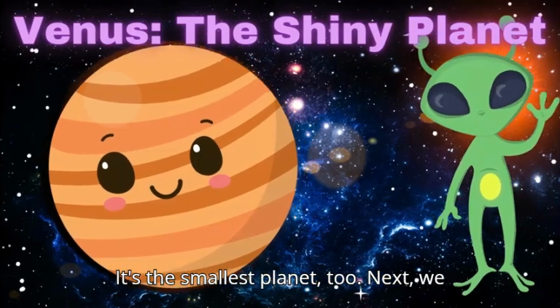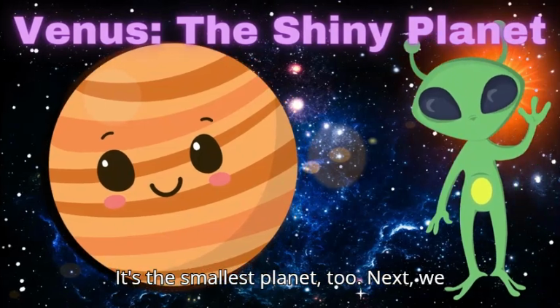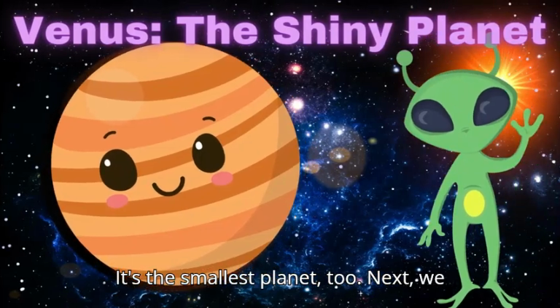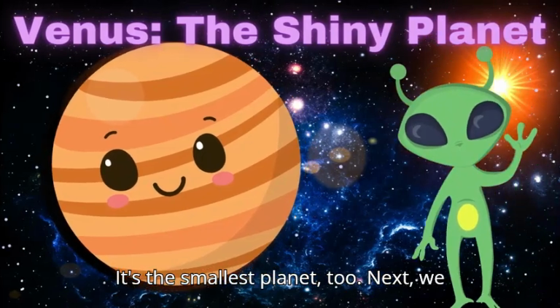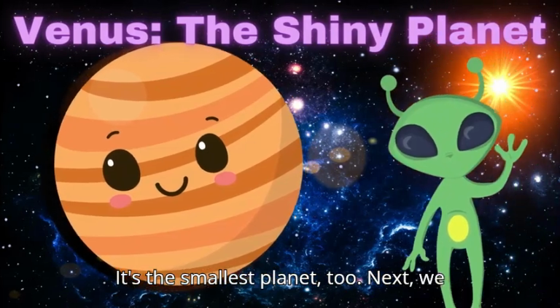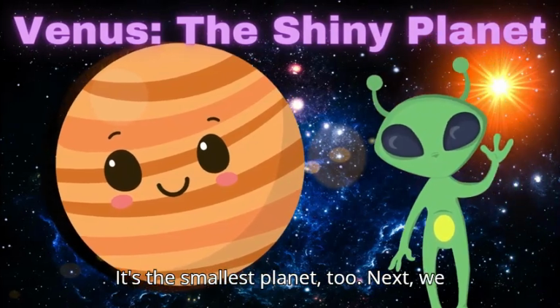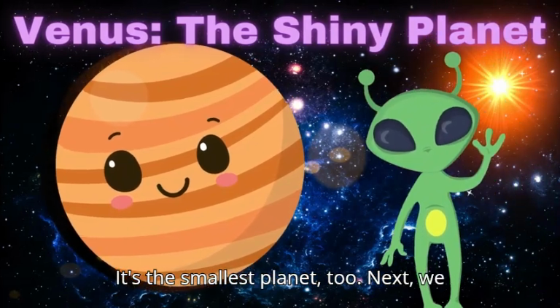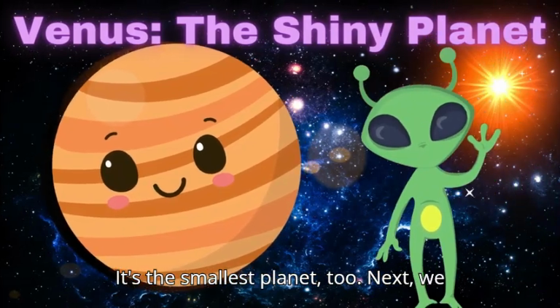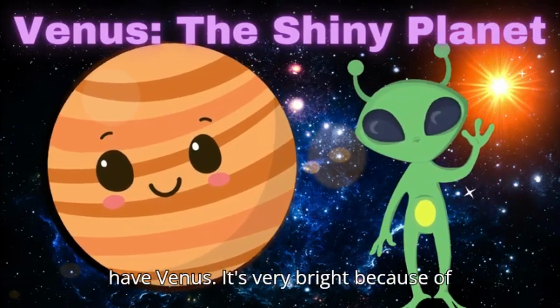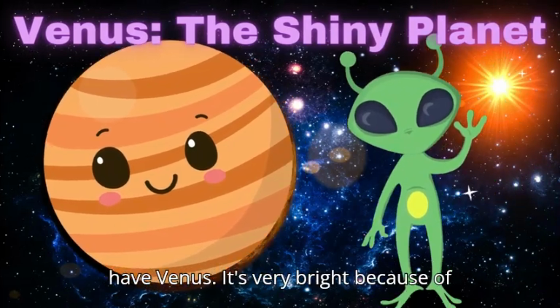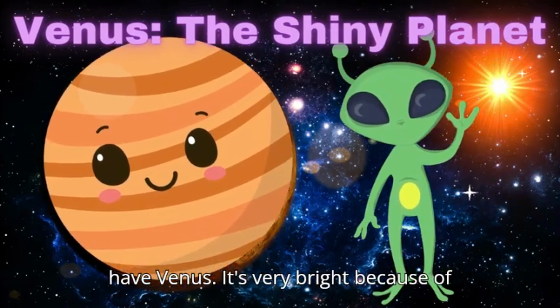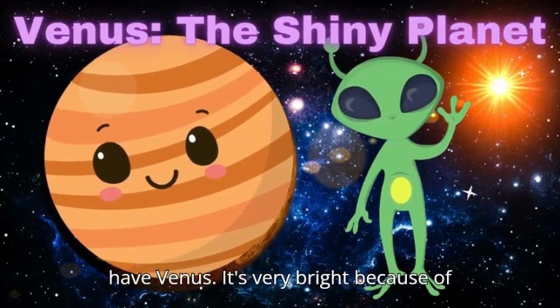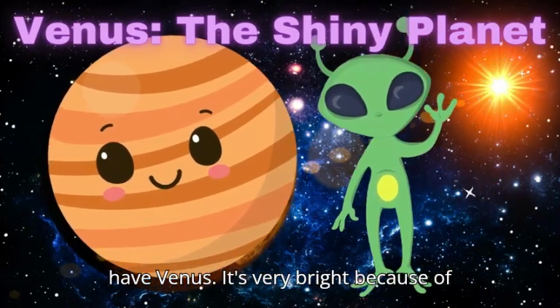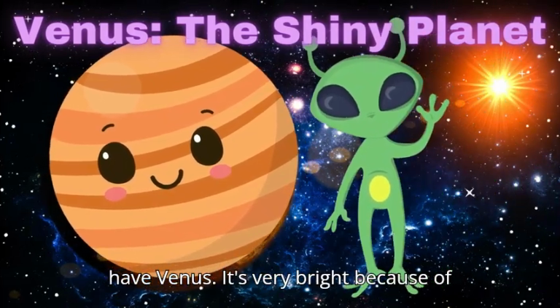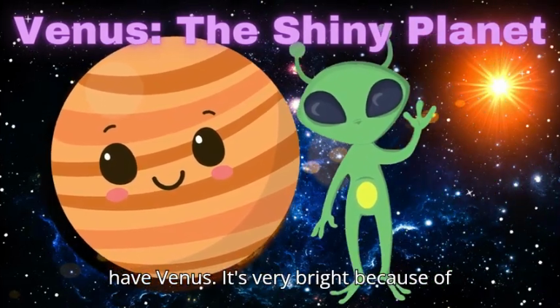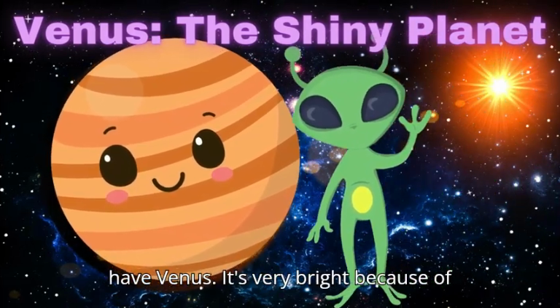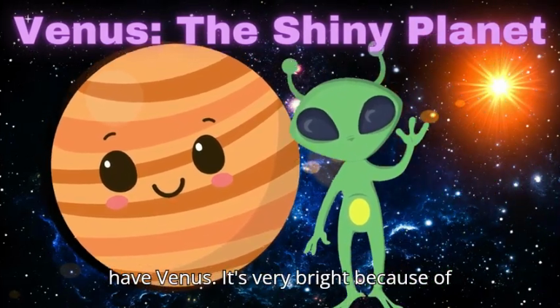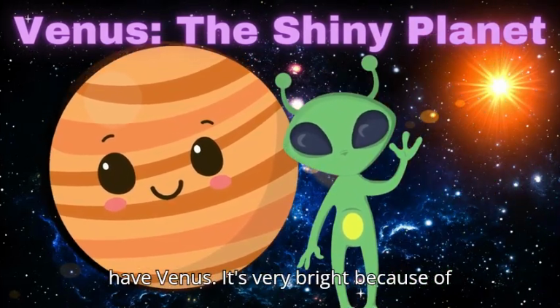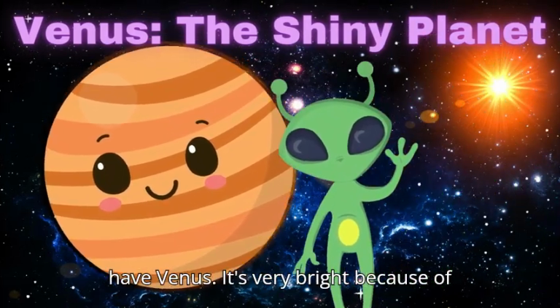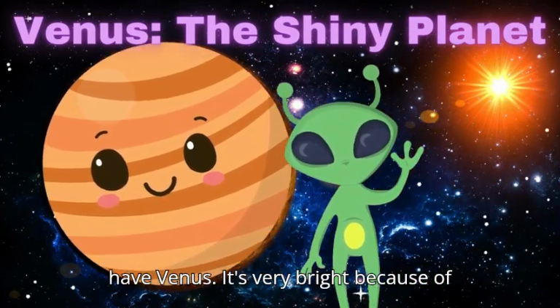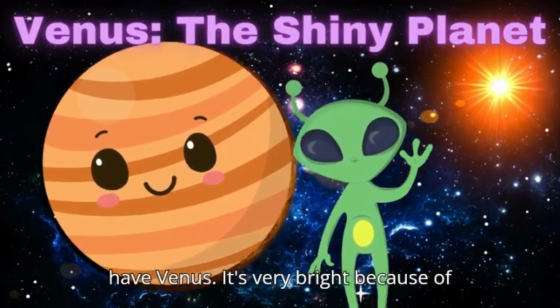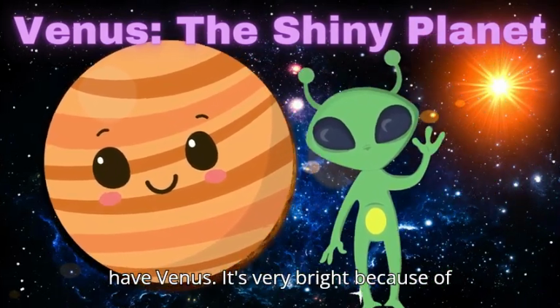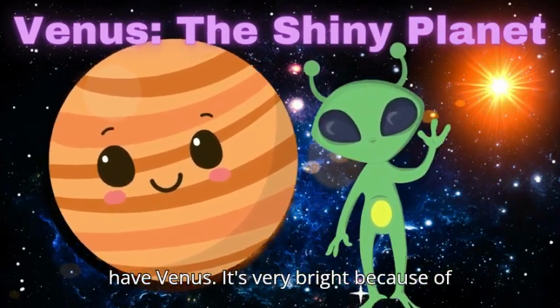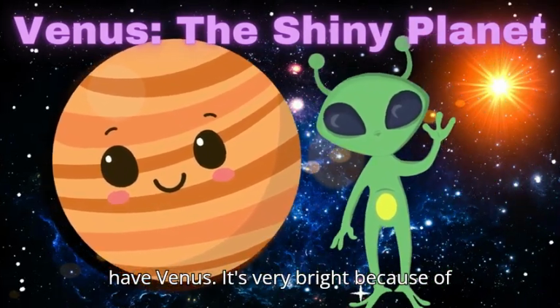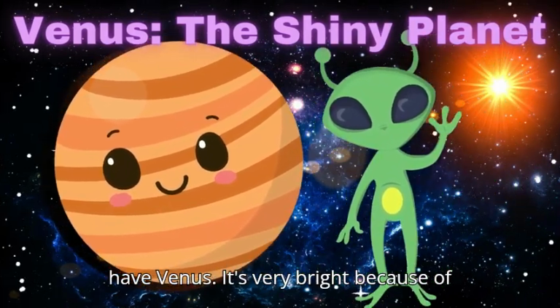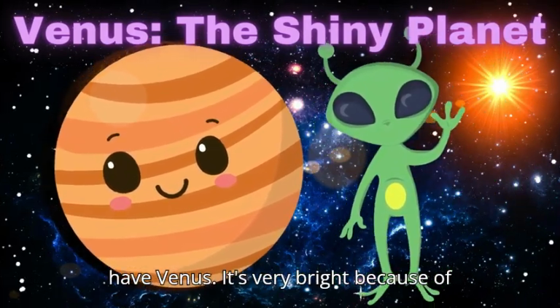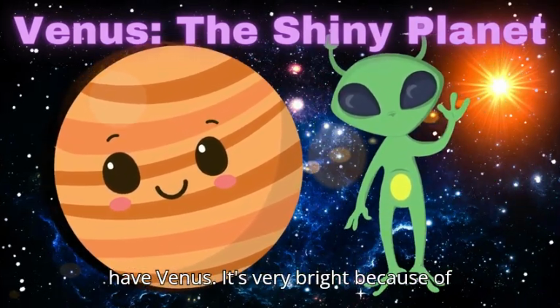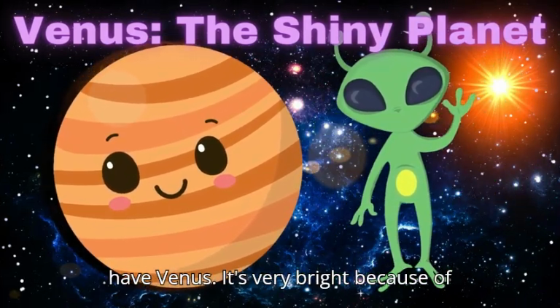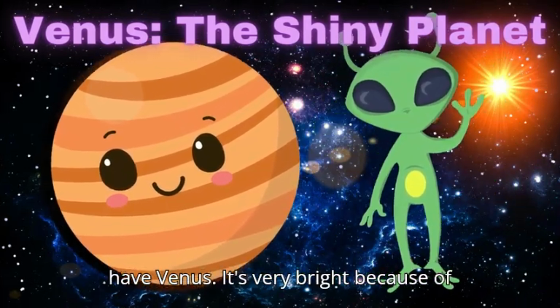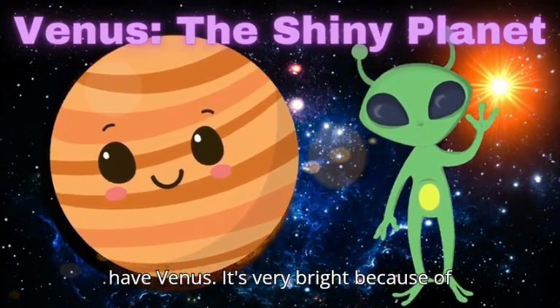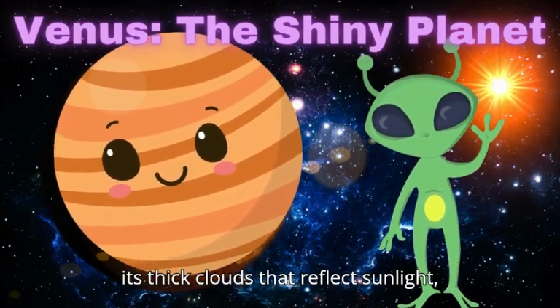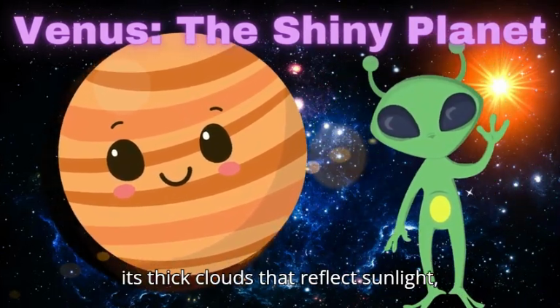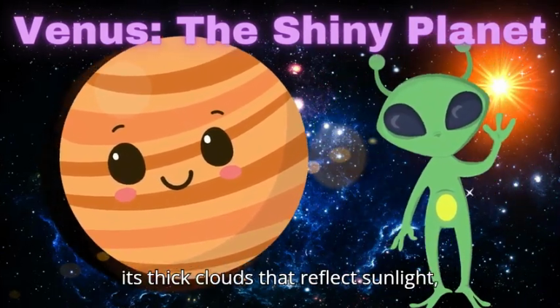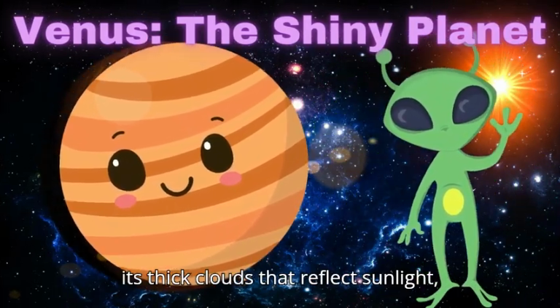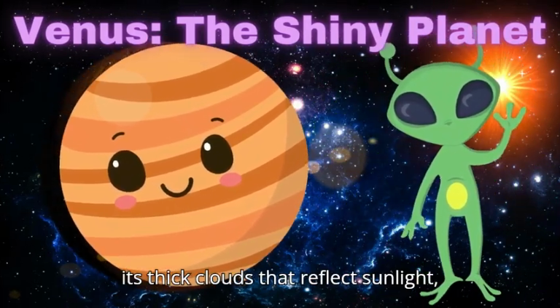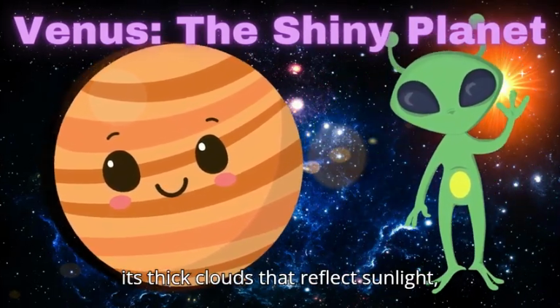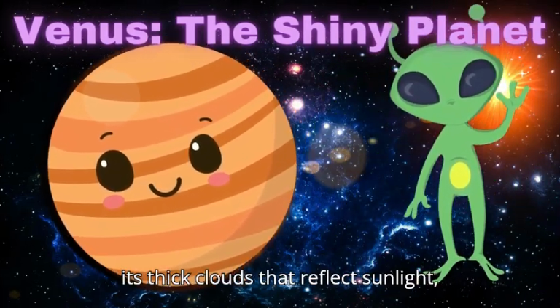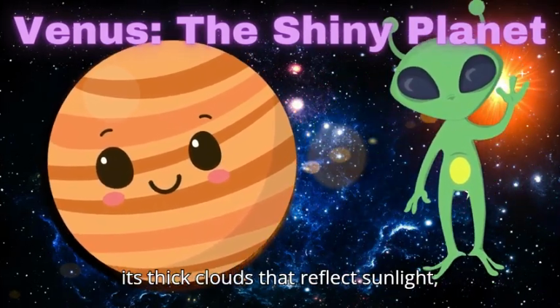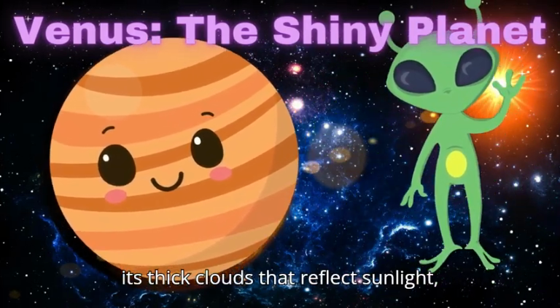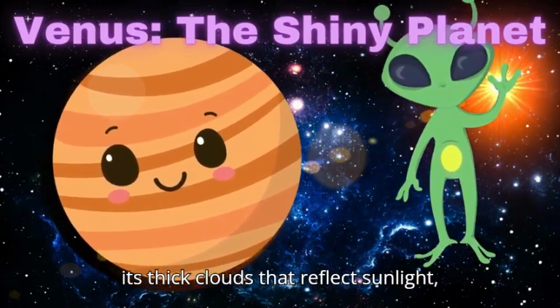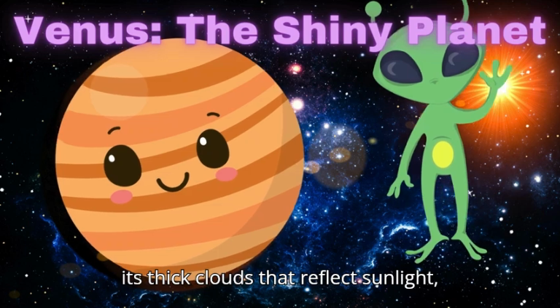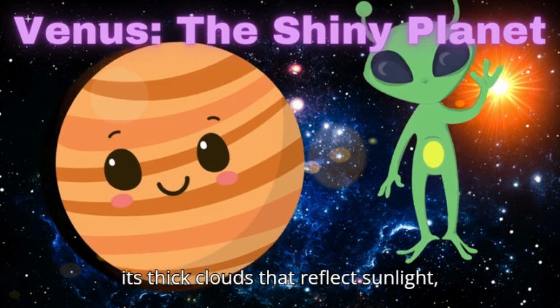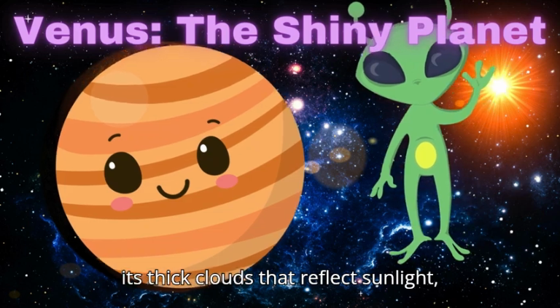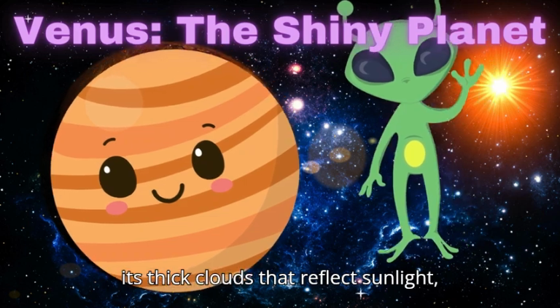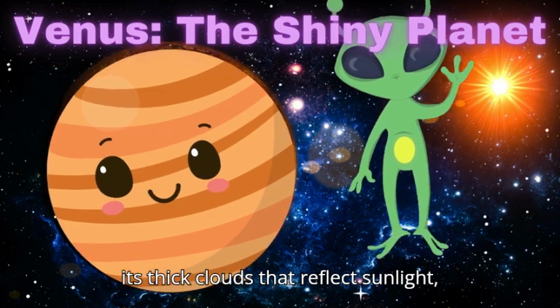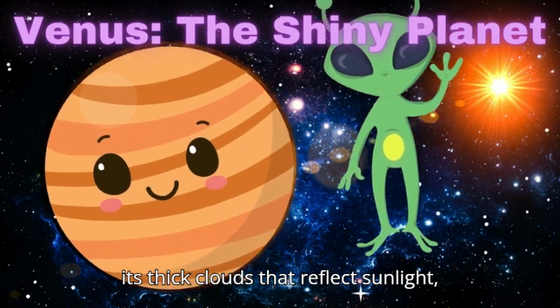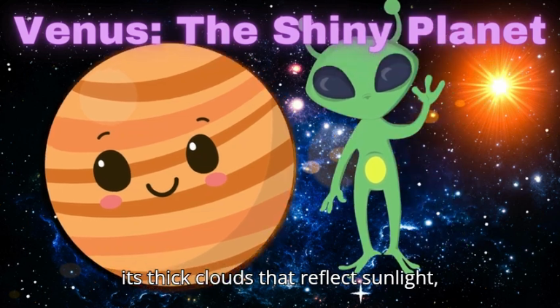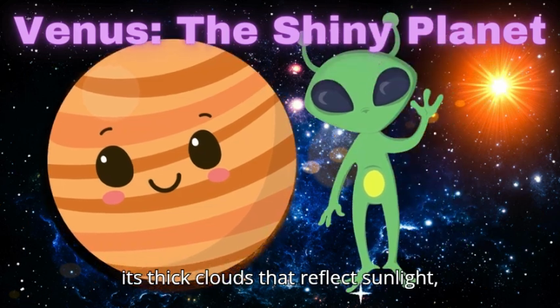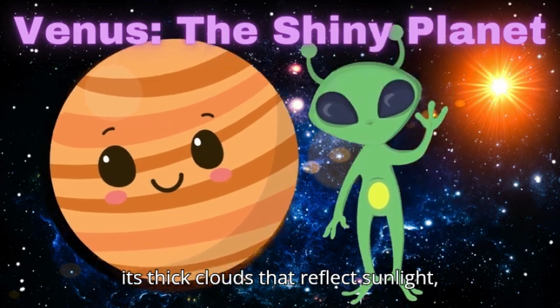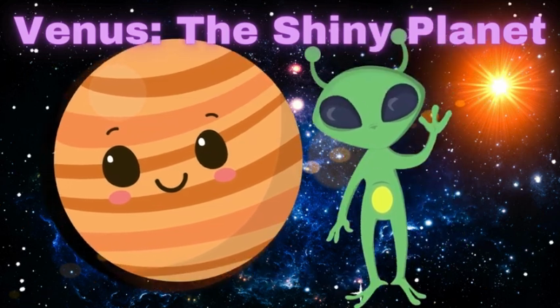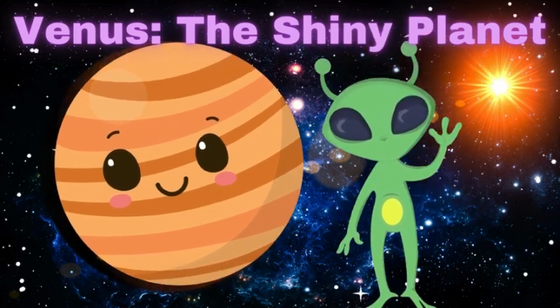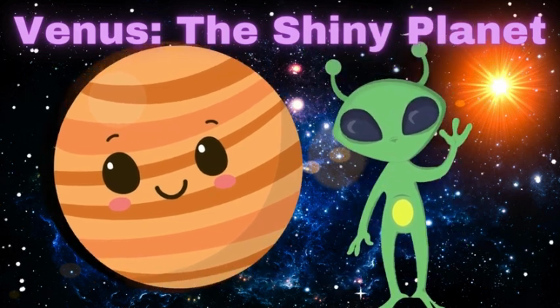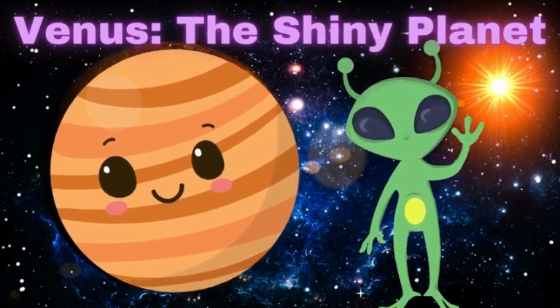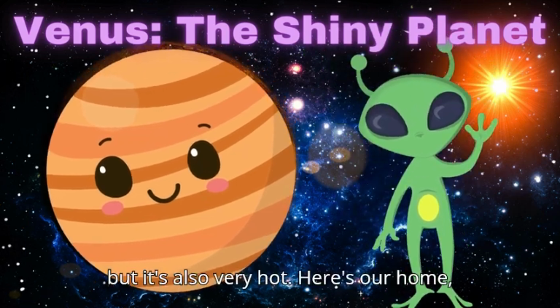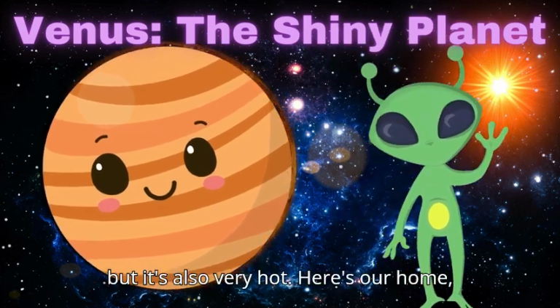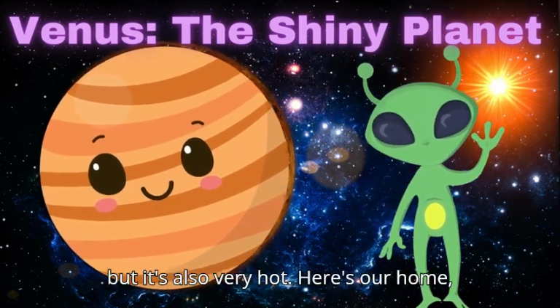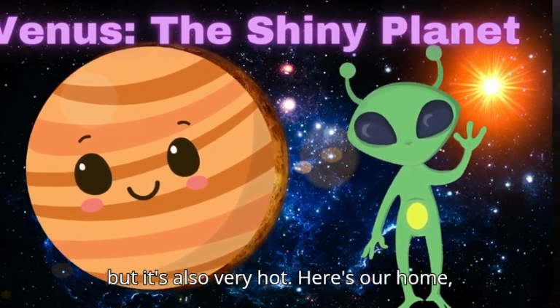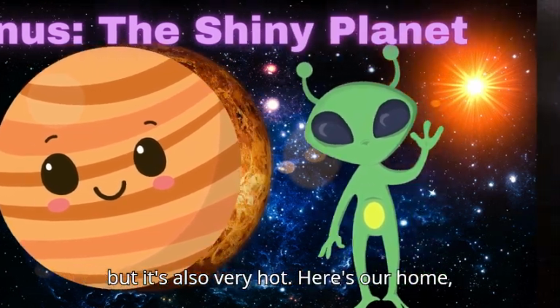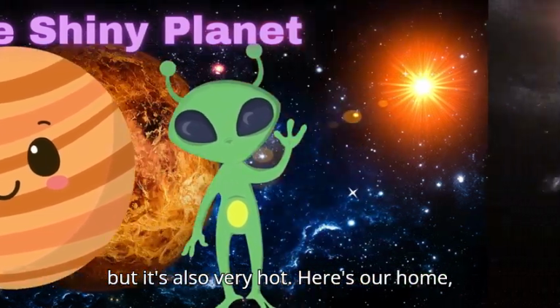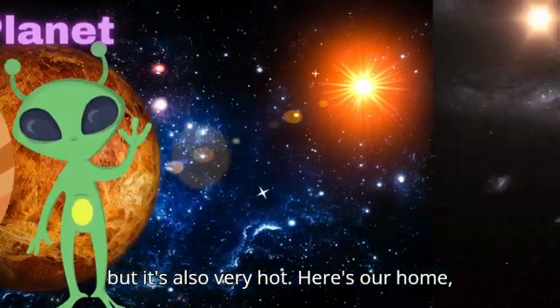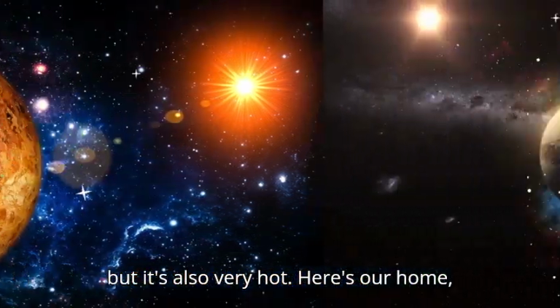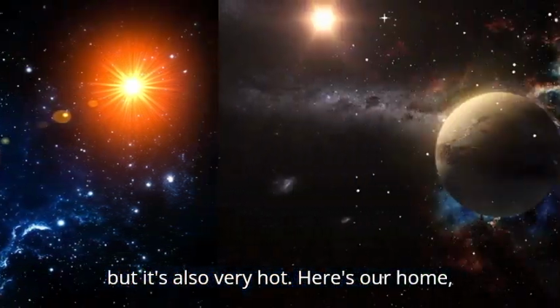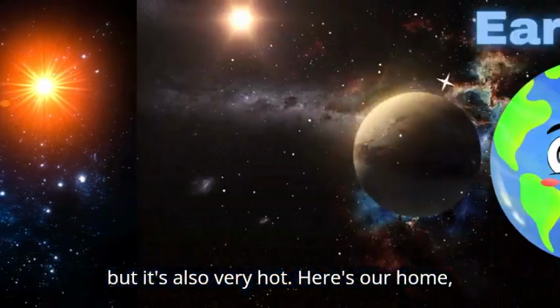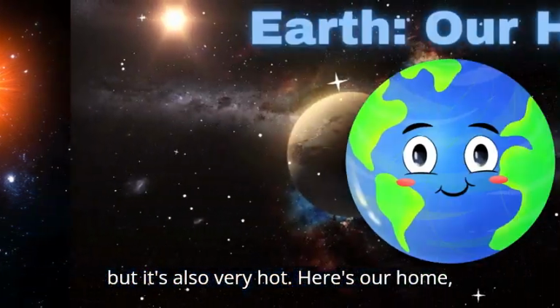Next, we have Venus. It's very bright because of its thick clouds that reflect sunlight, but it's also very hot.